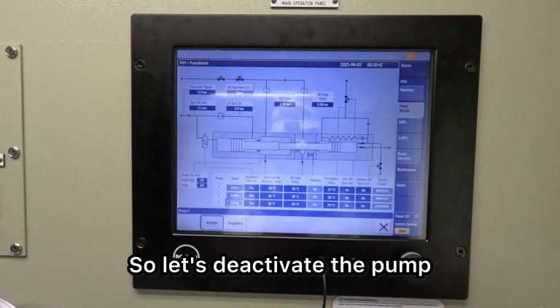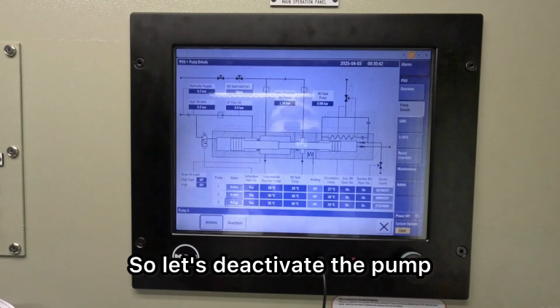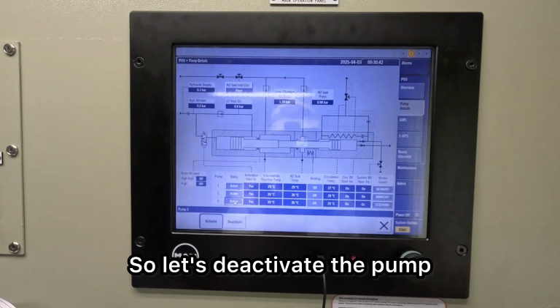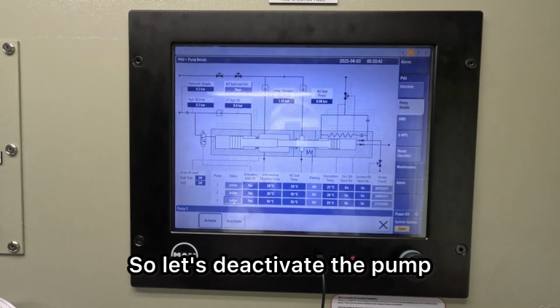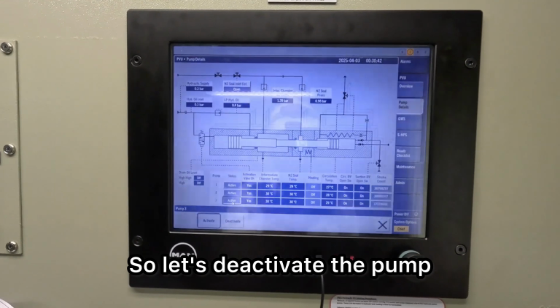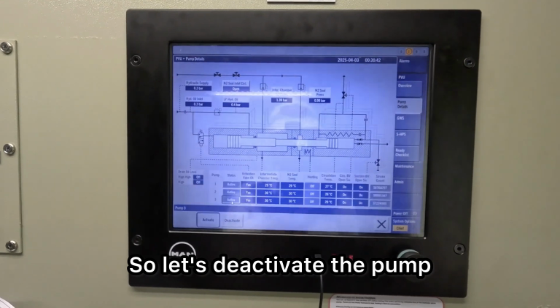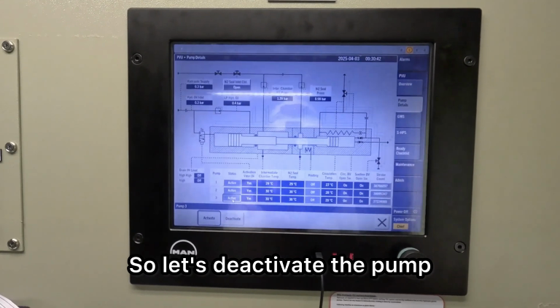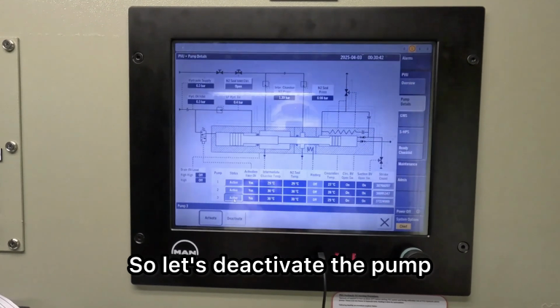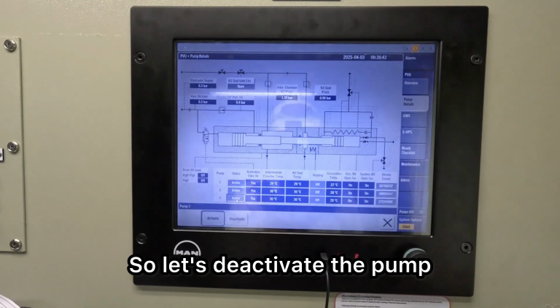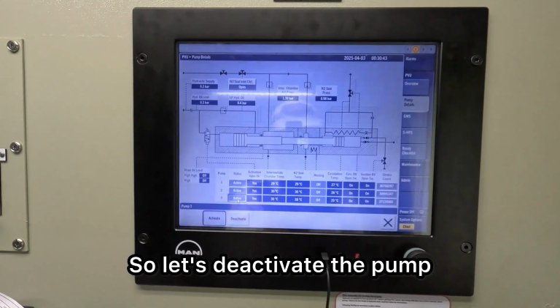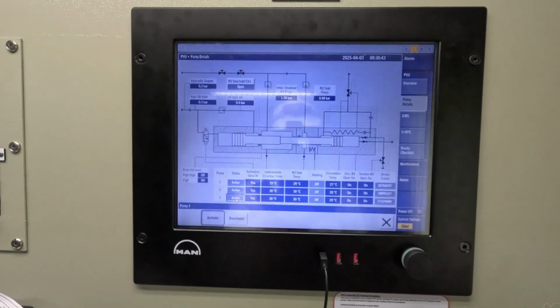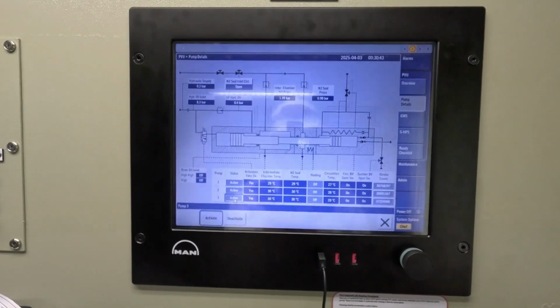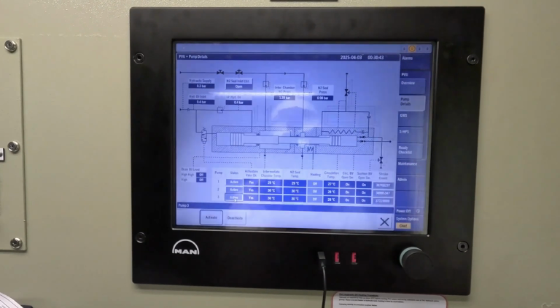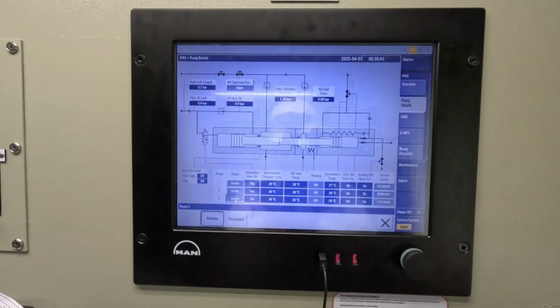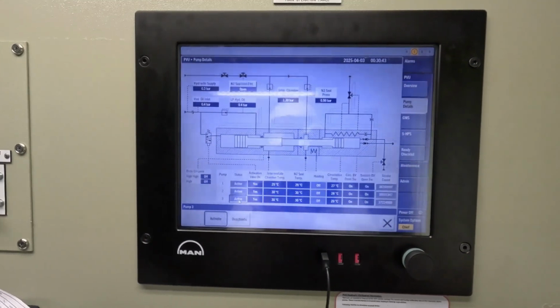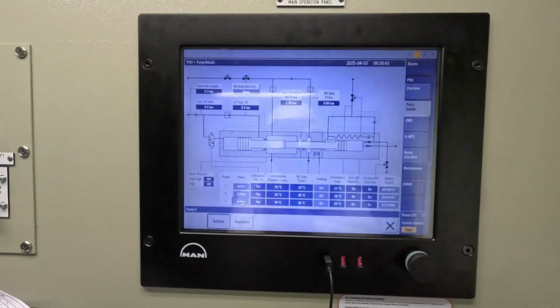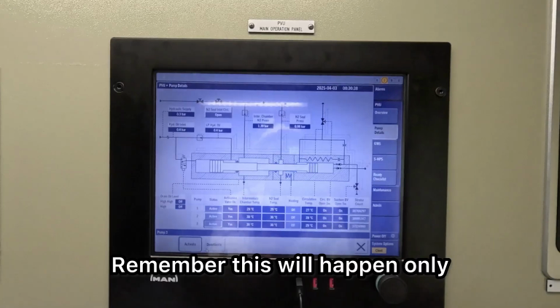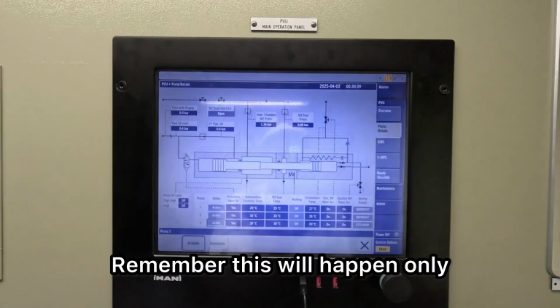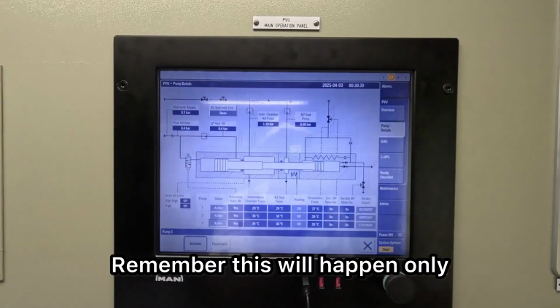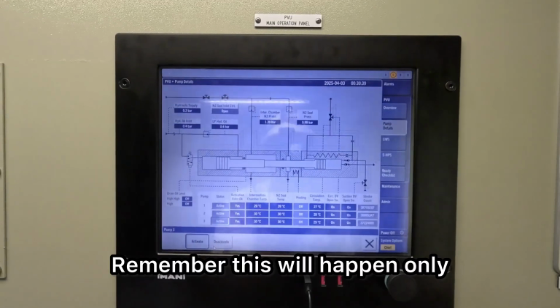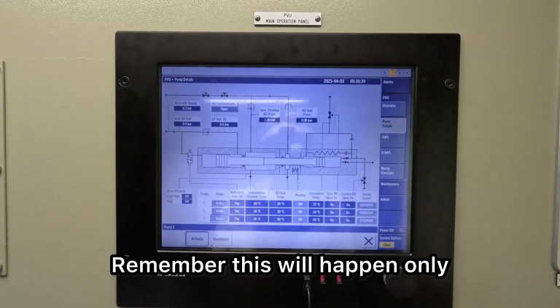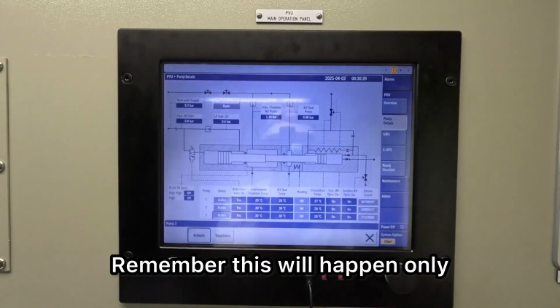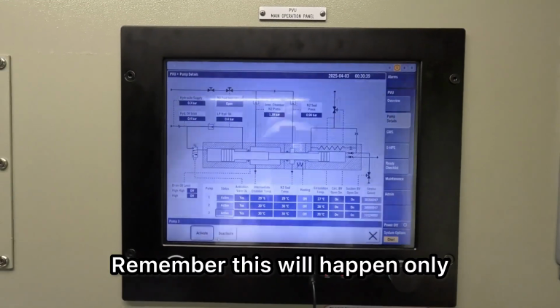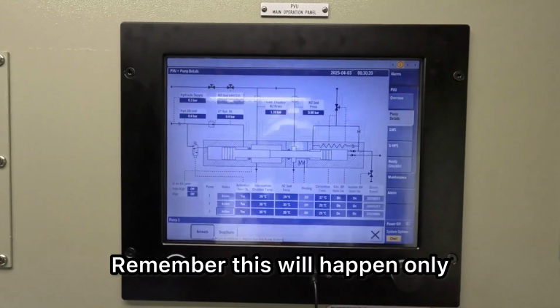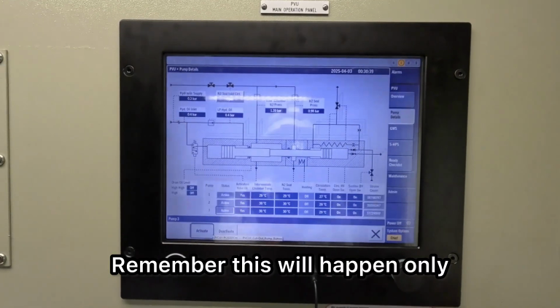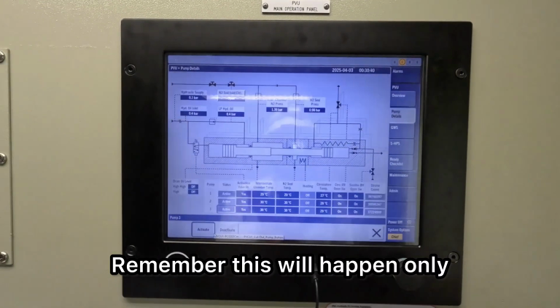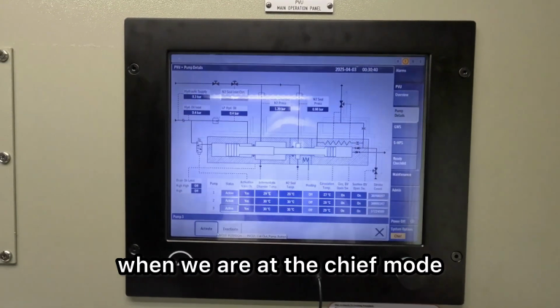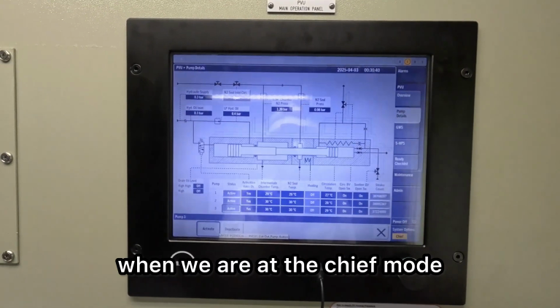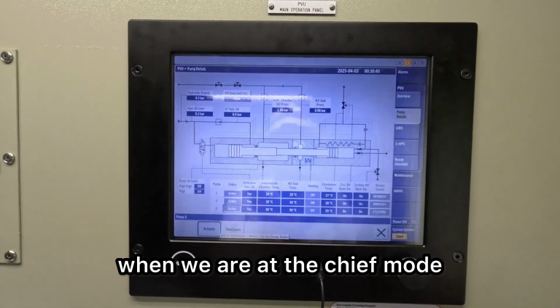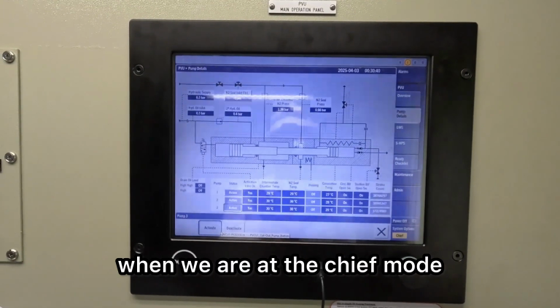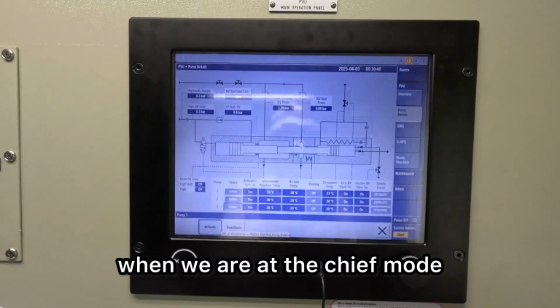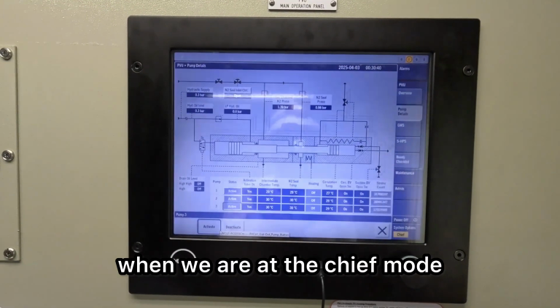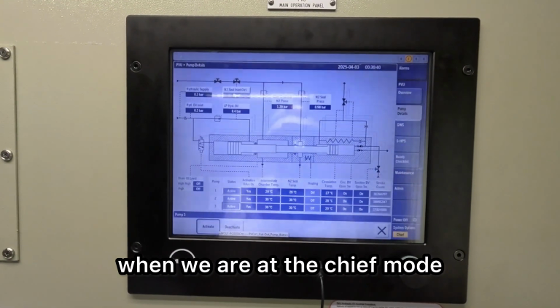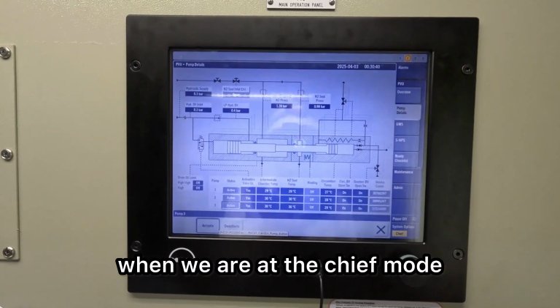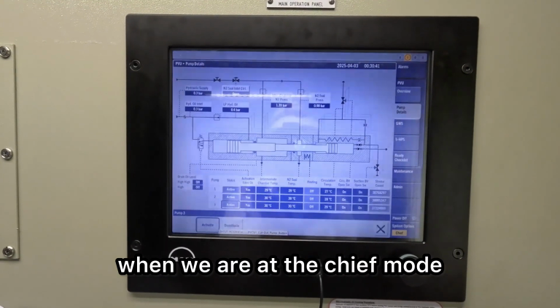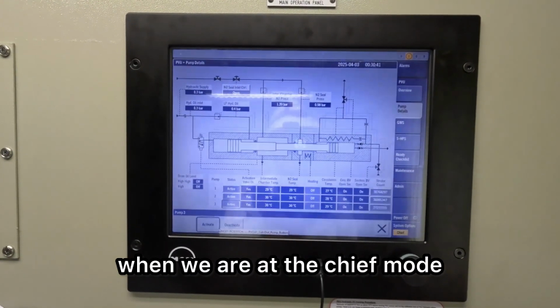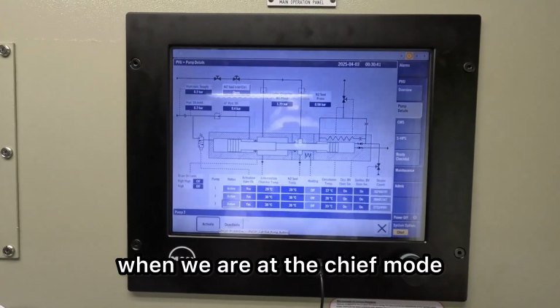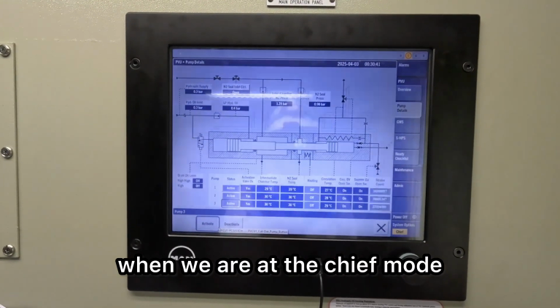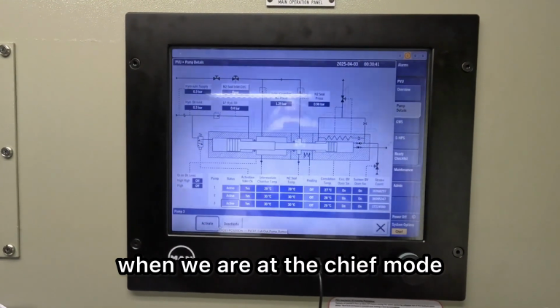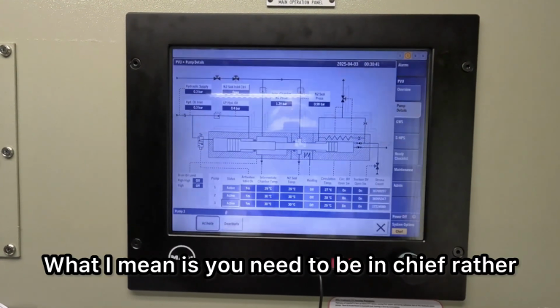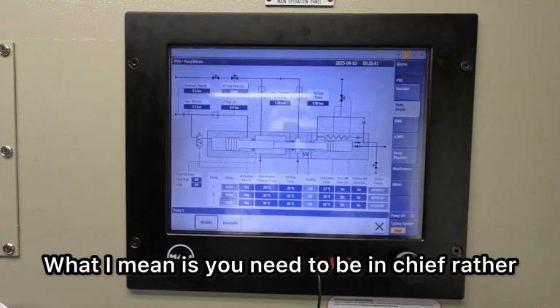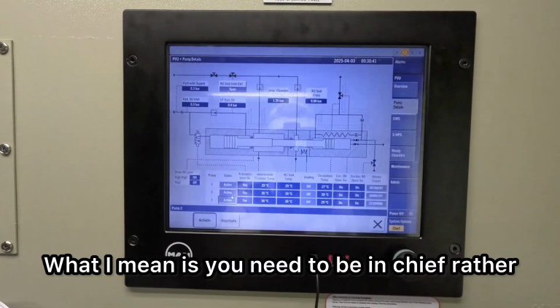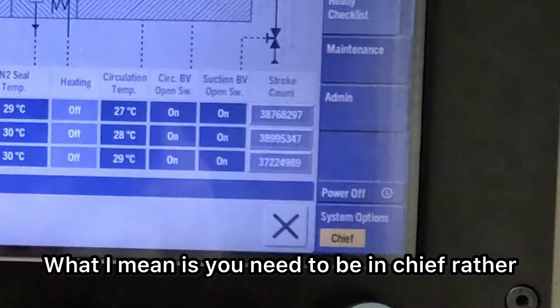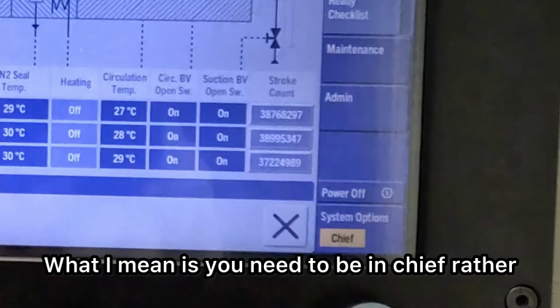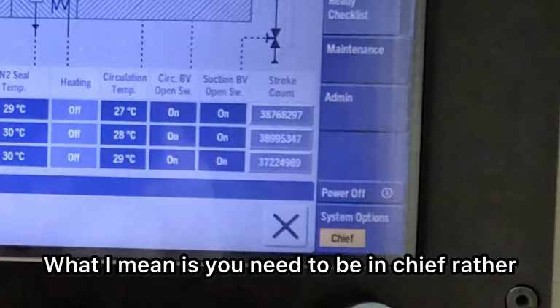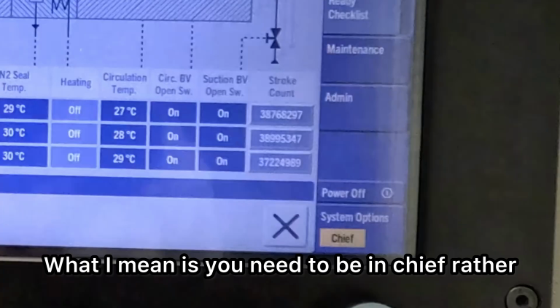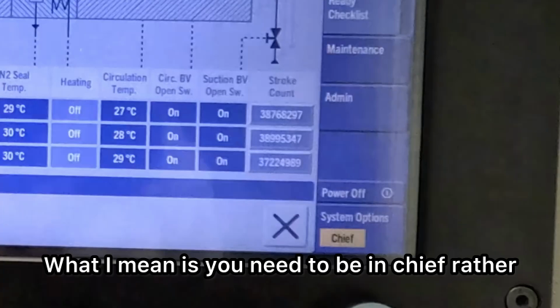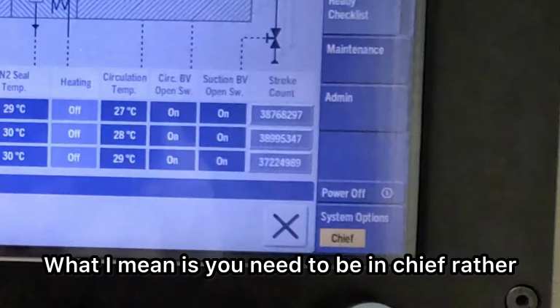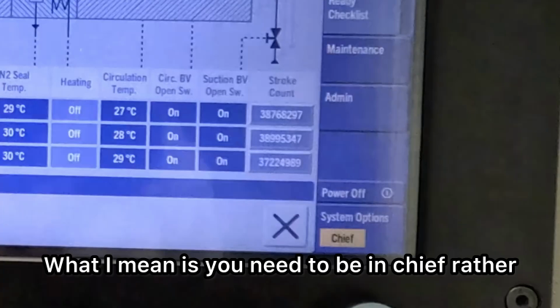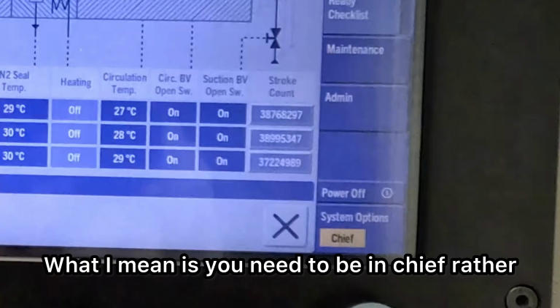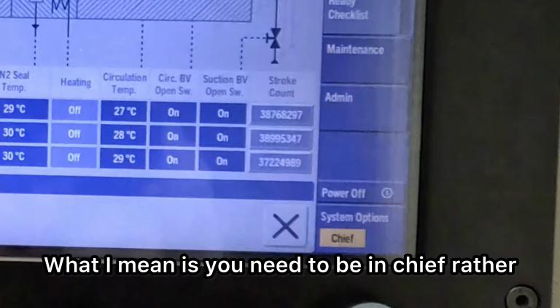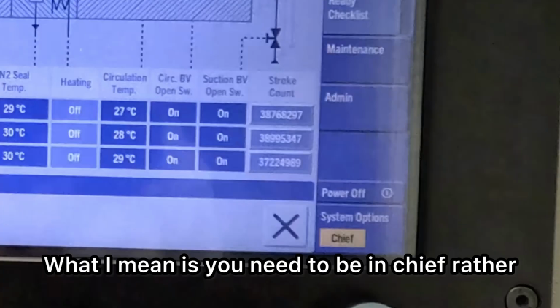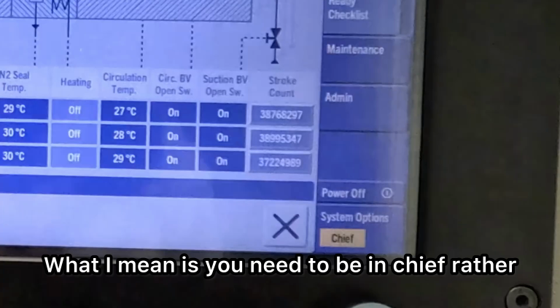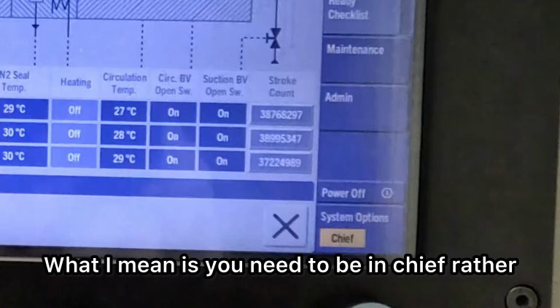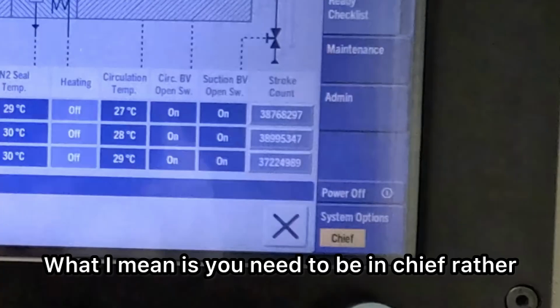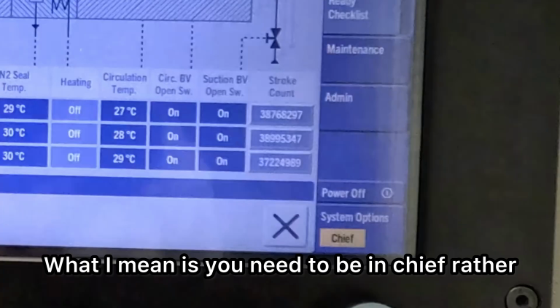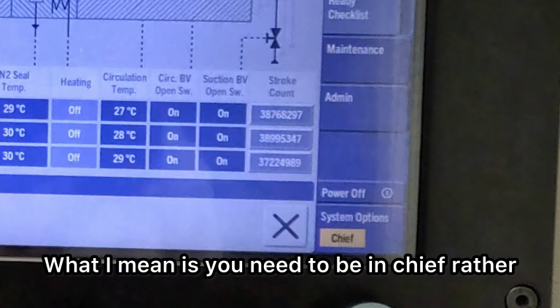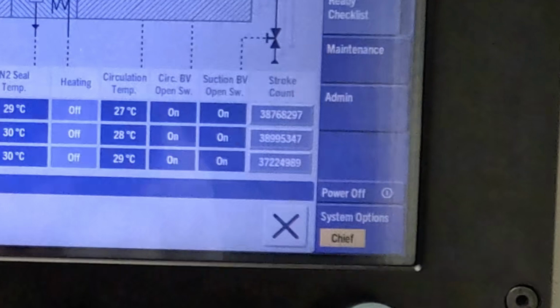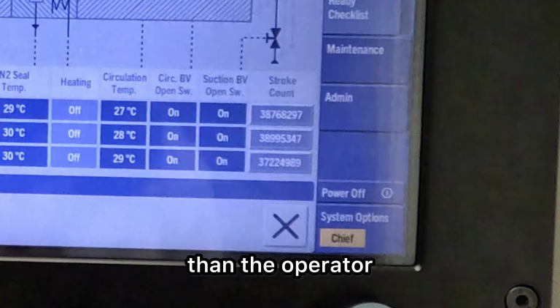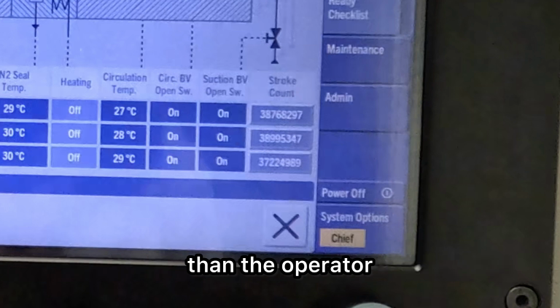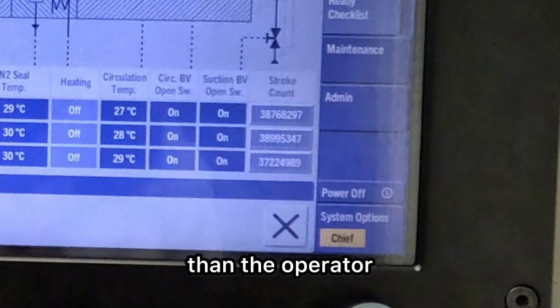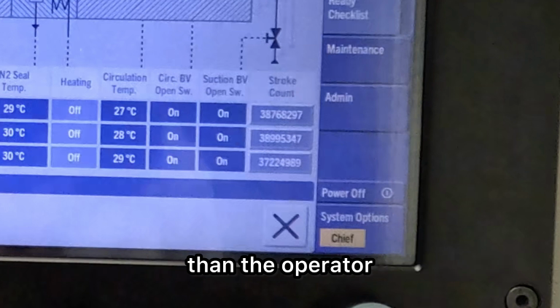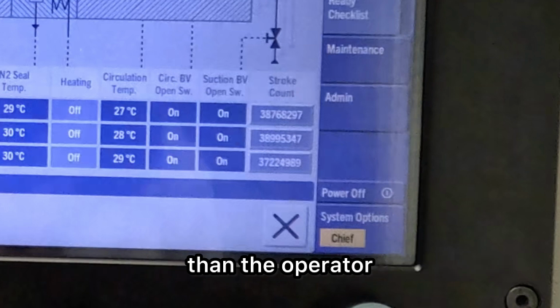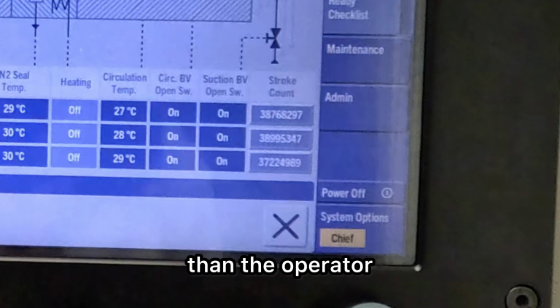Let's deactivate the pump. Remember, this will happen only when we are in chief mode. You need to be in chief rather than operator.